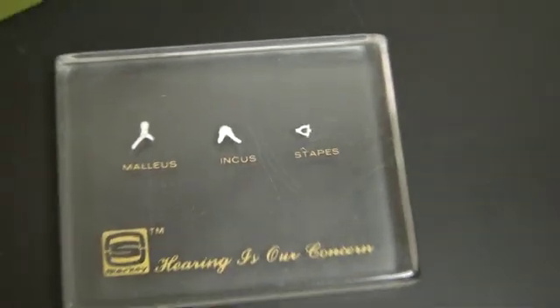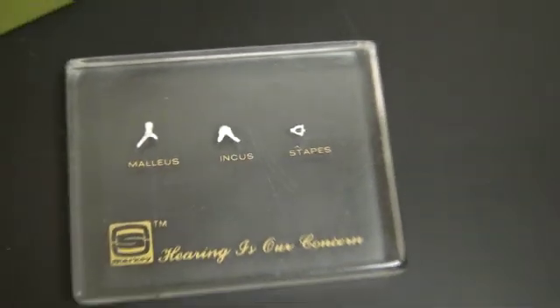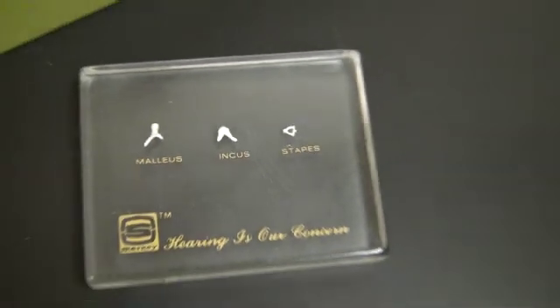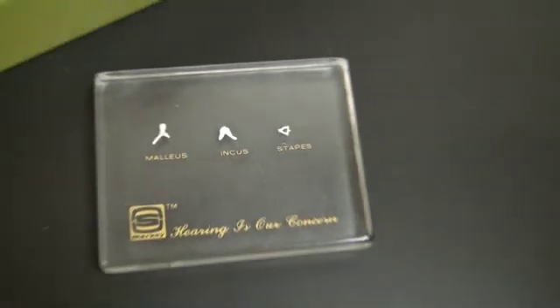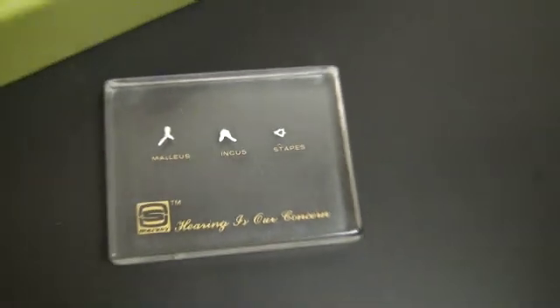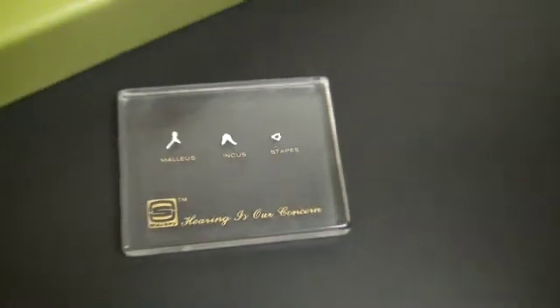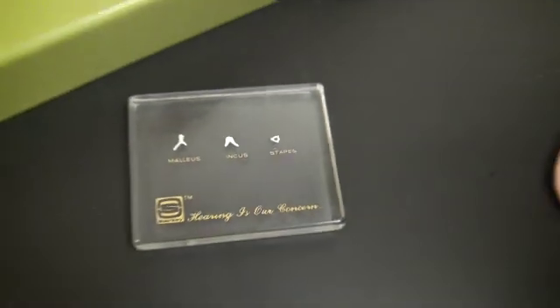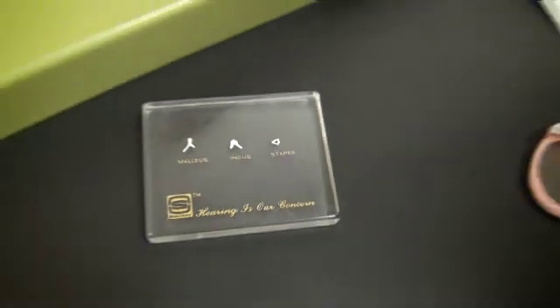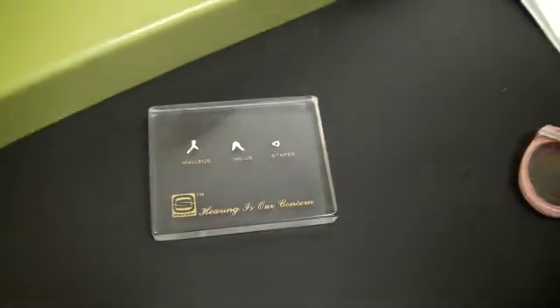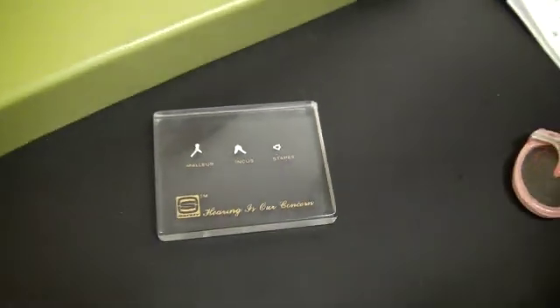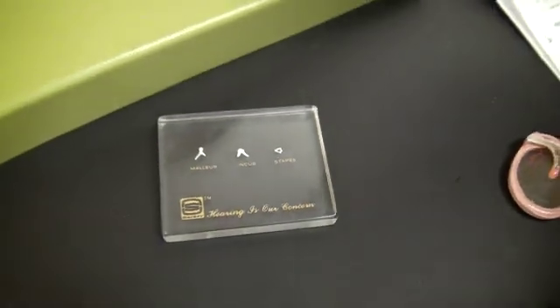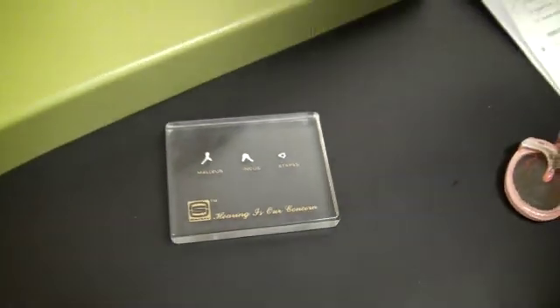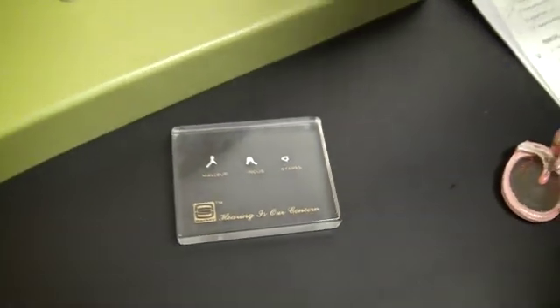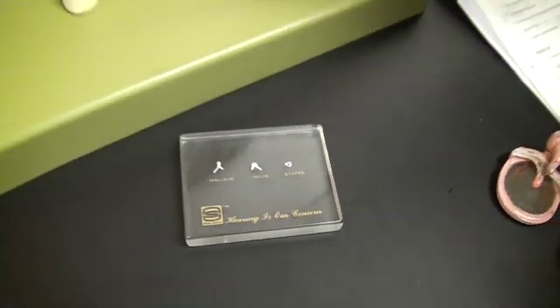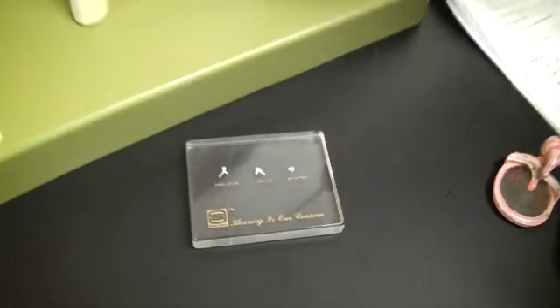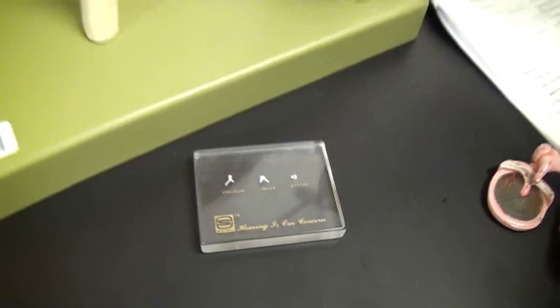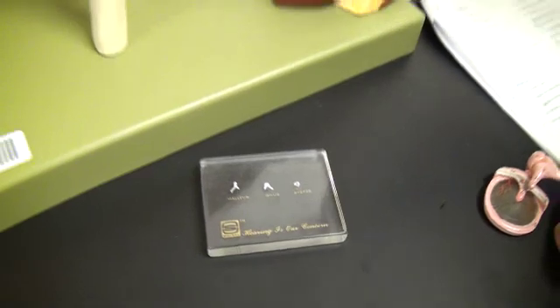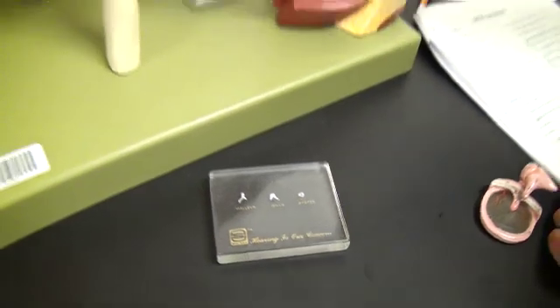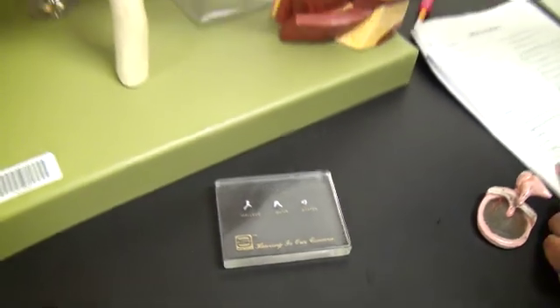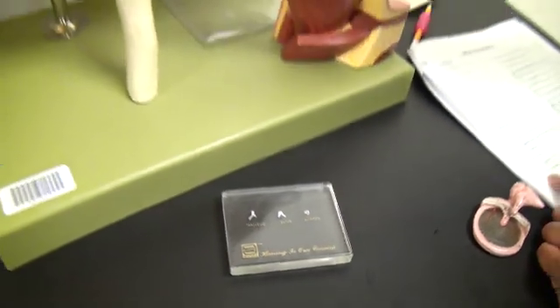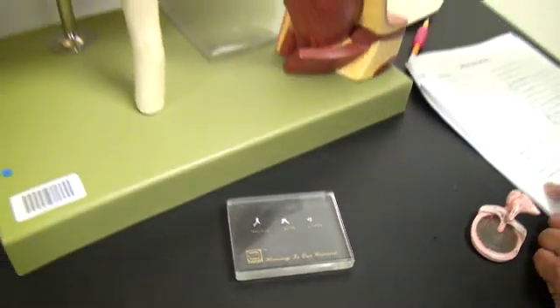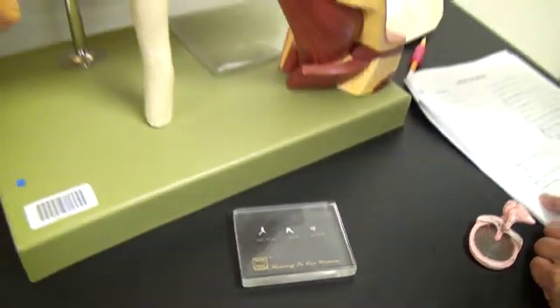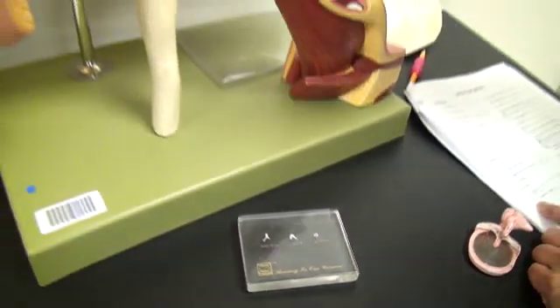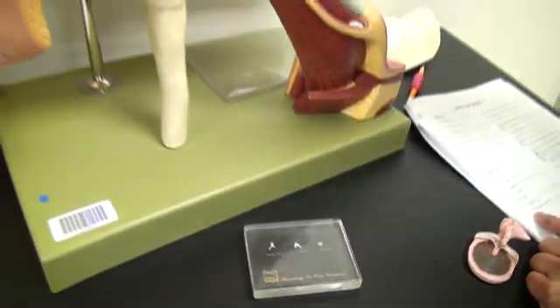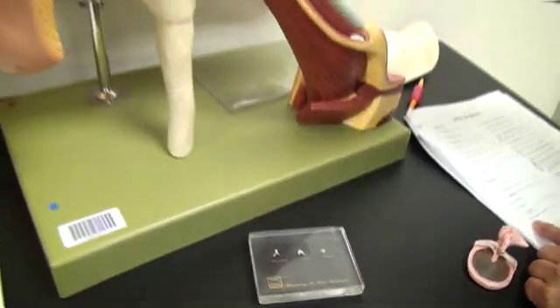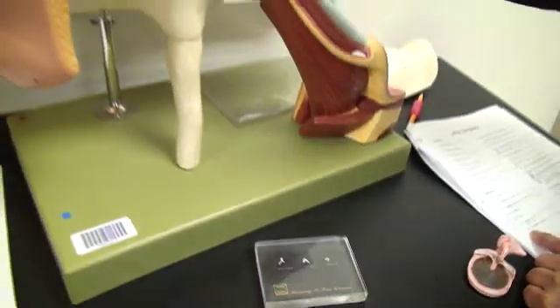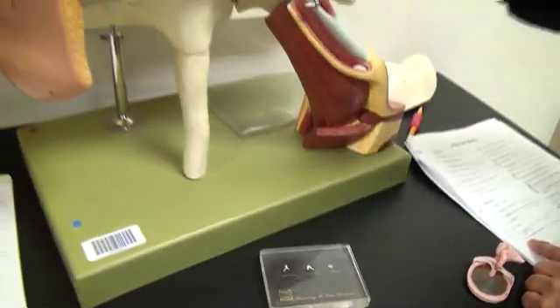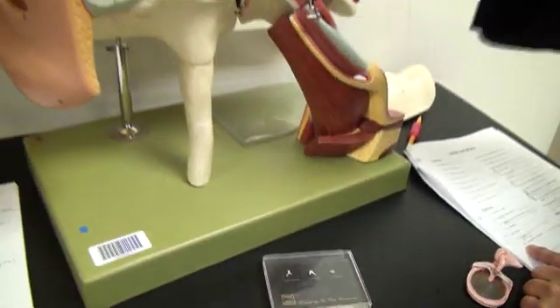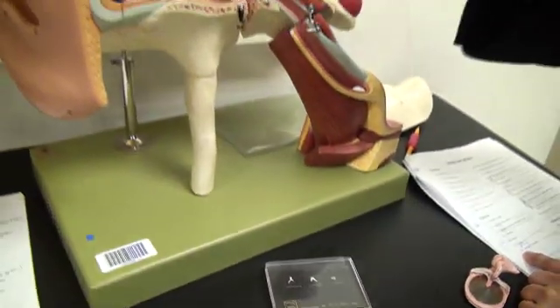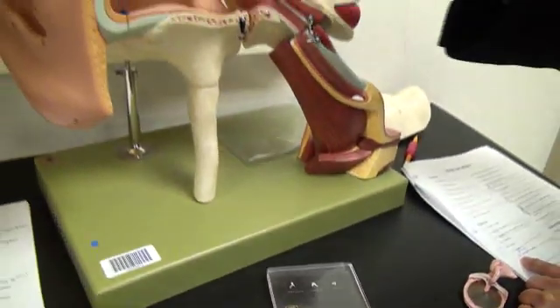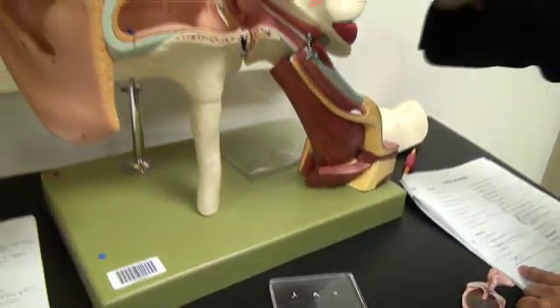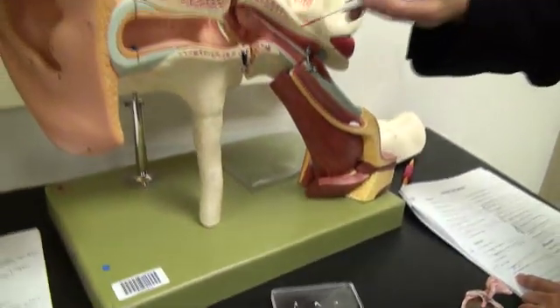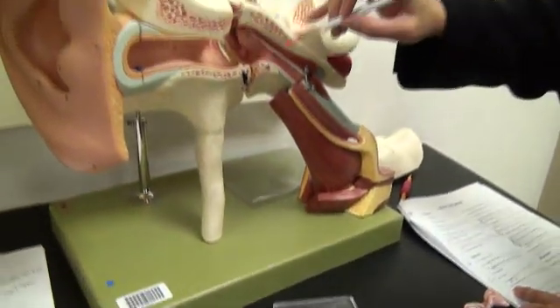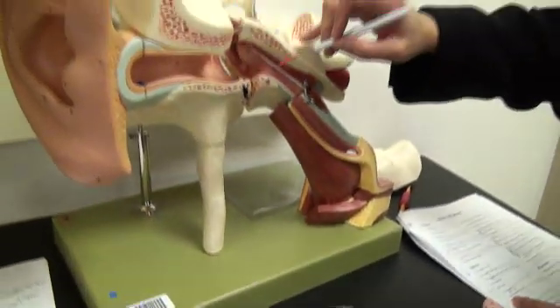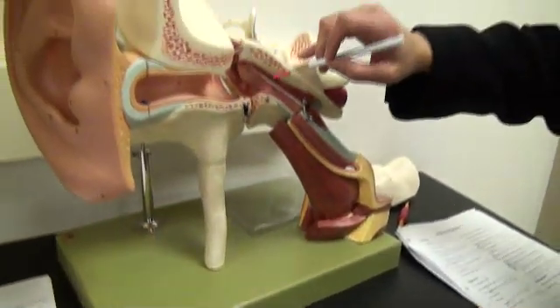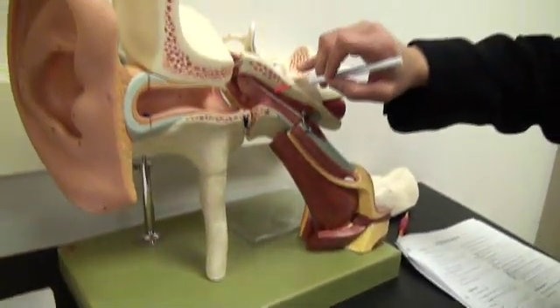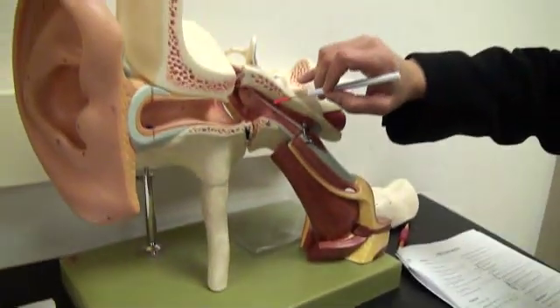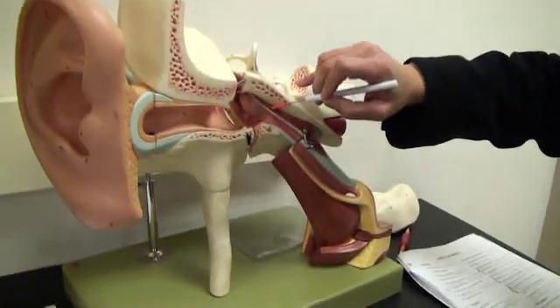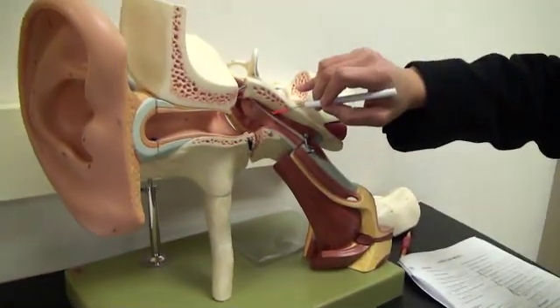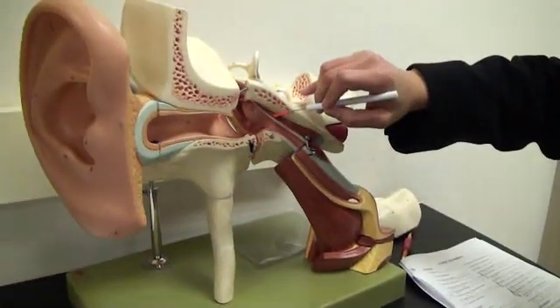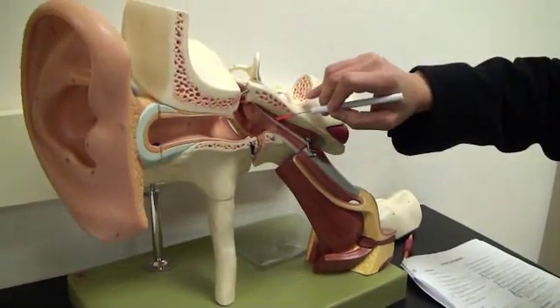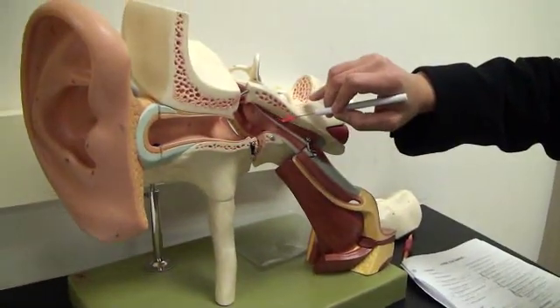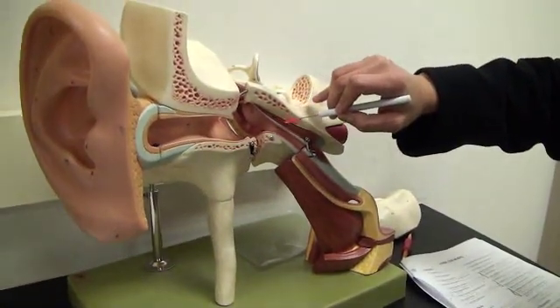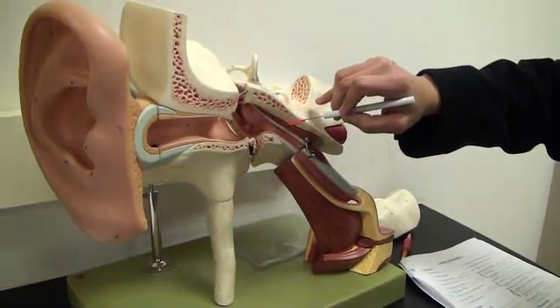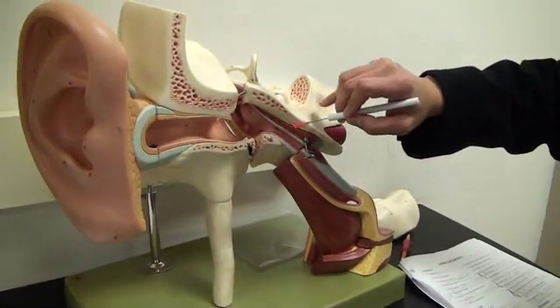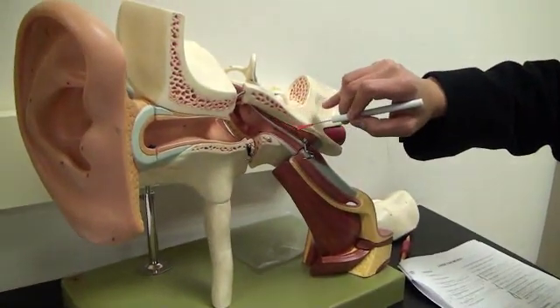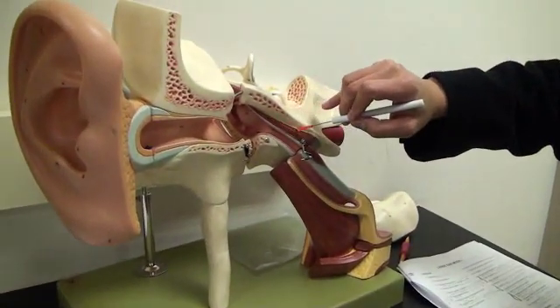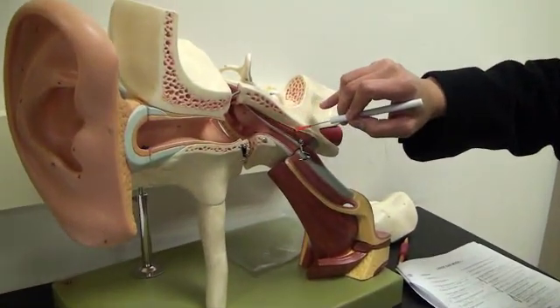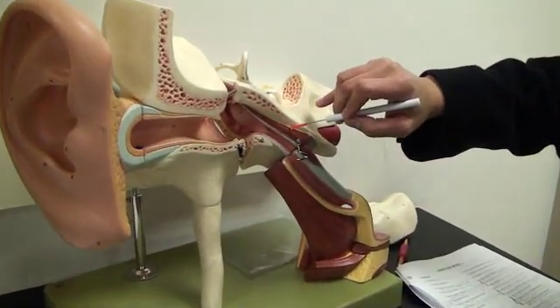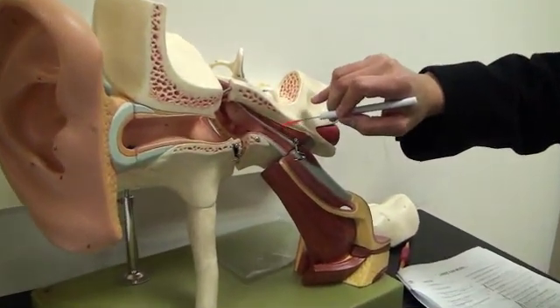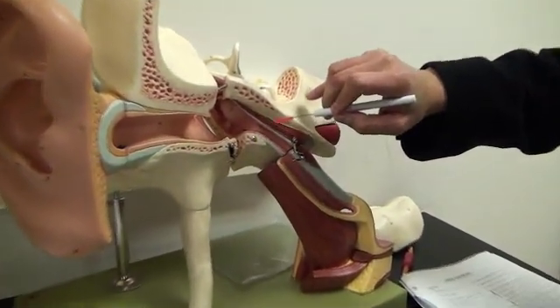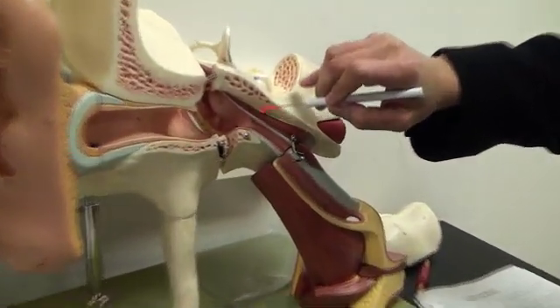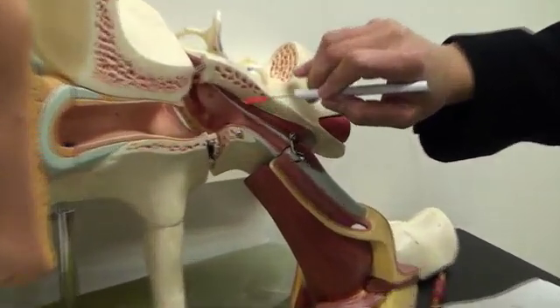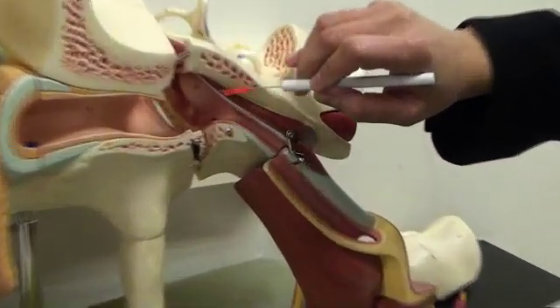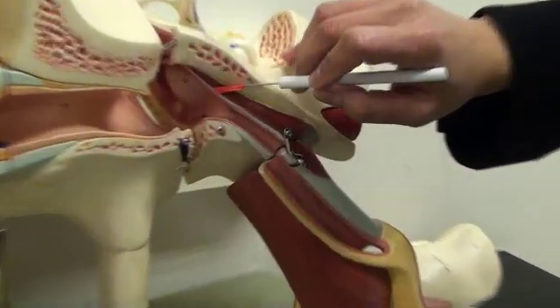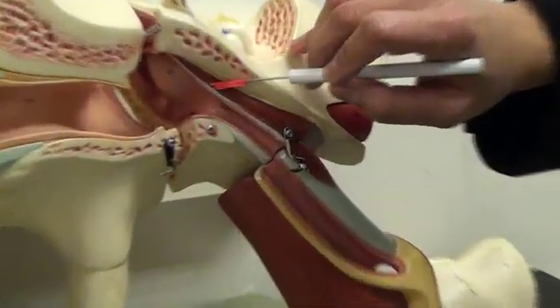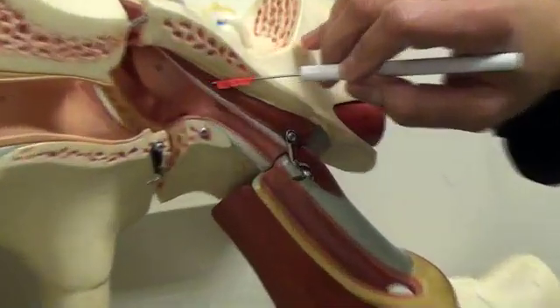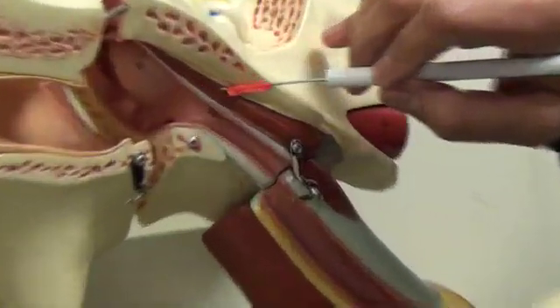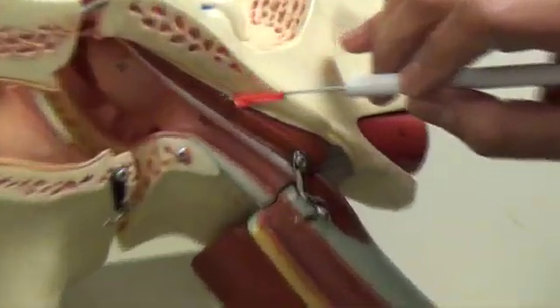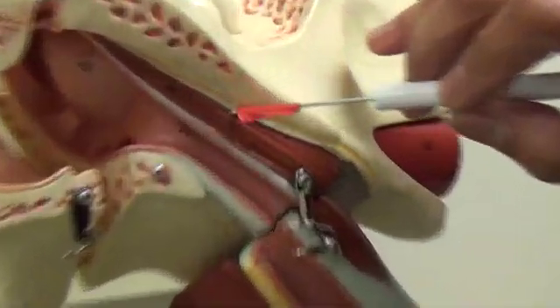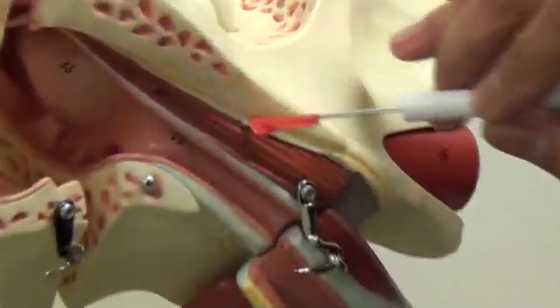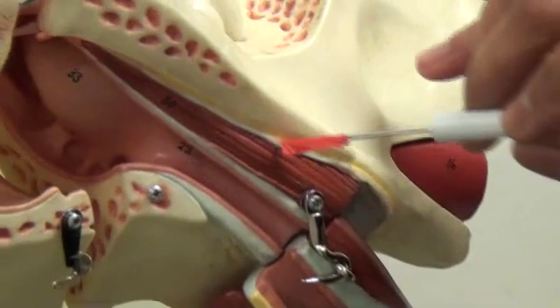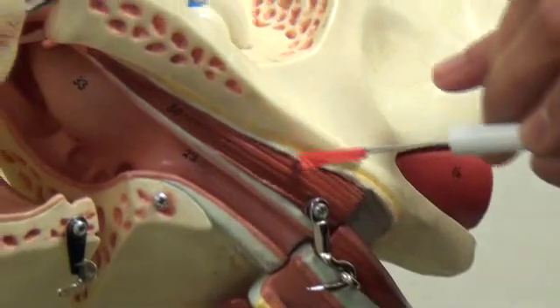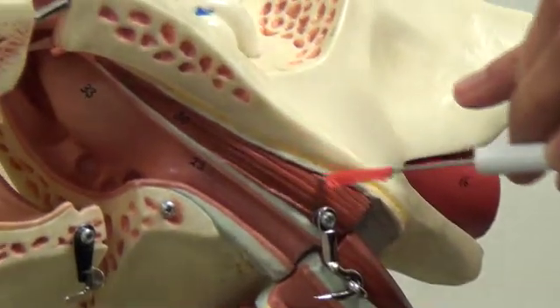And then finally, on this model, number 30, the tympanic muscle.